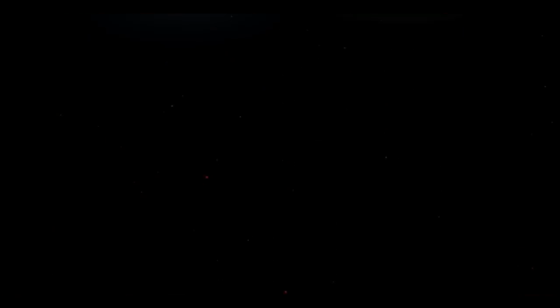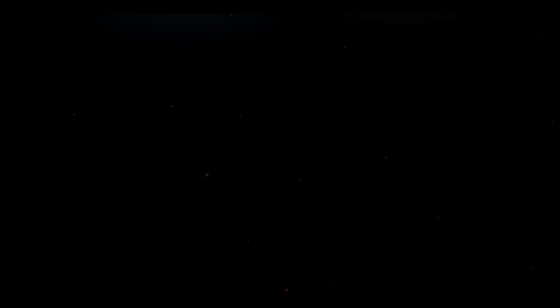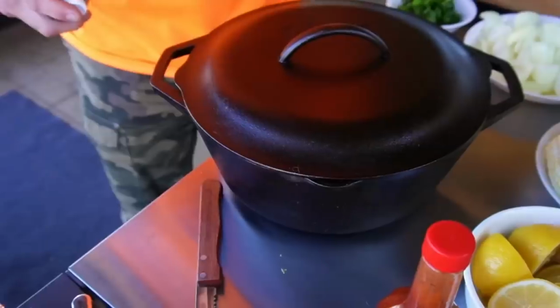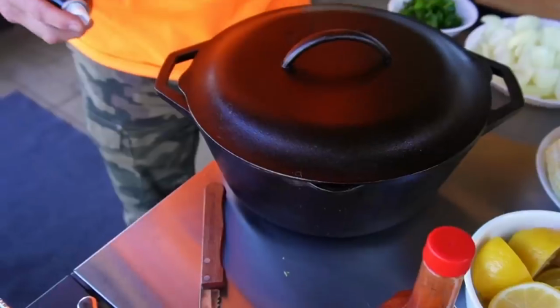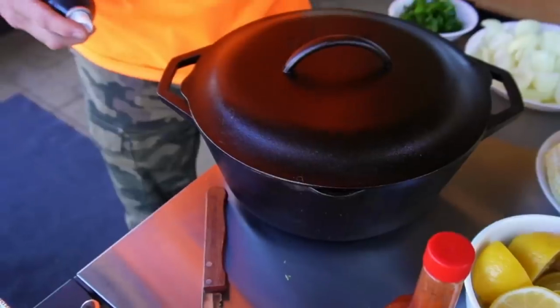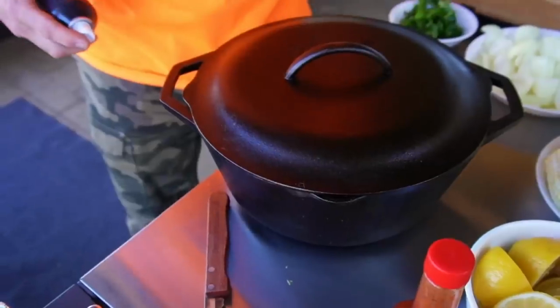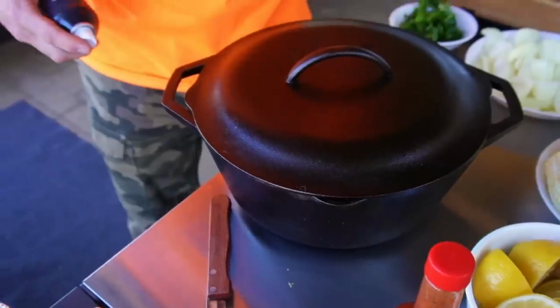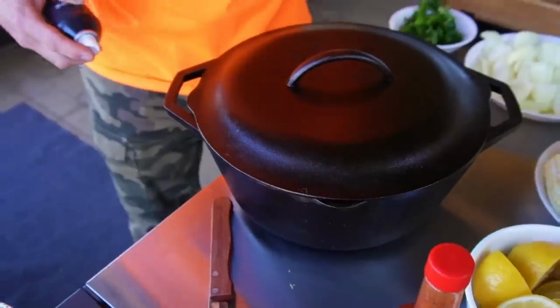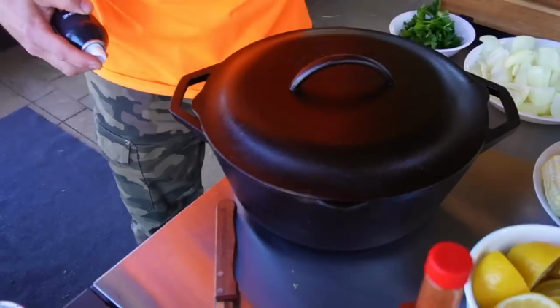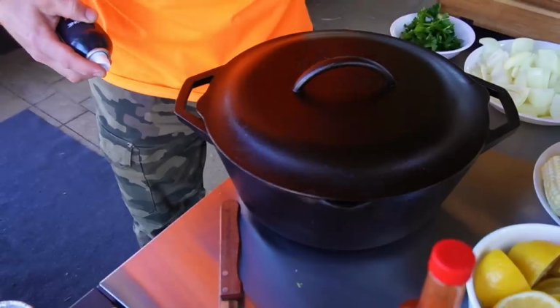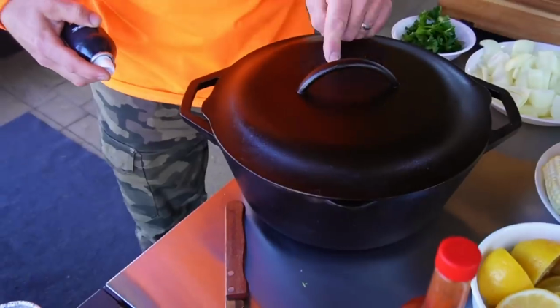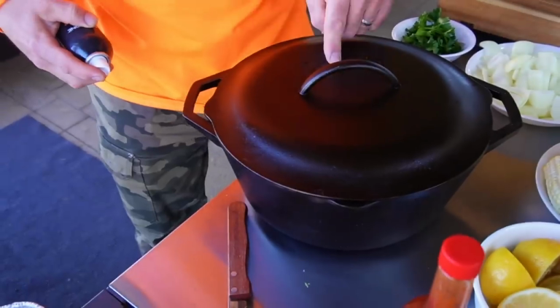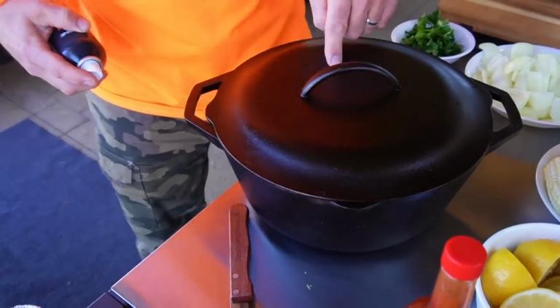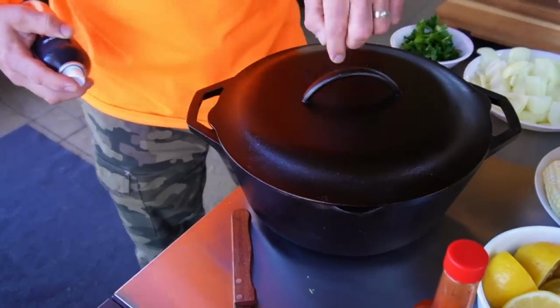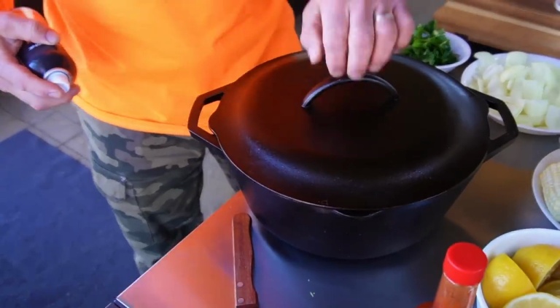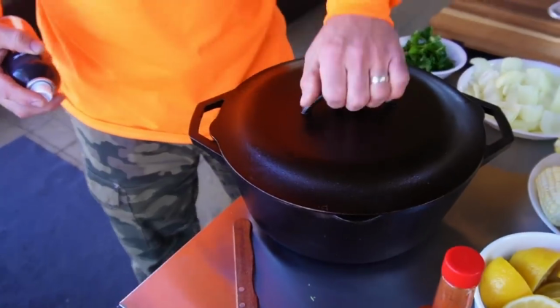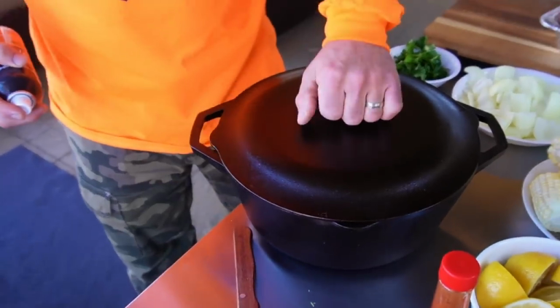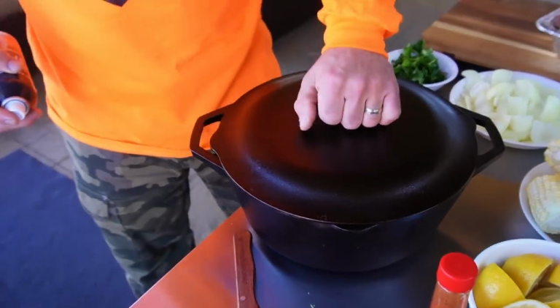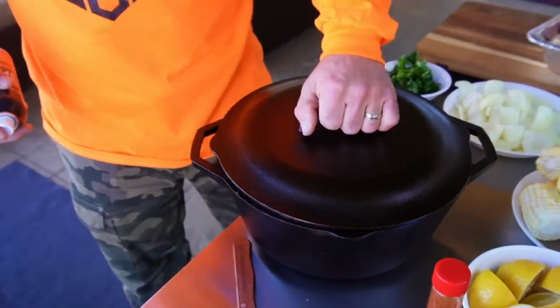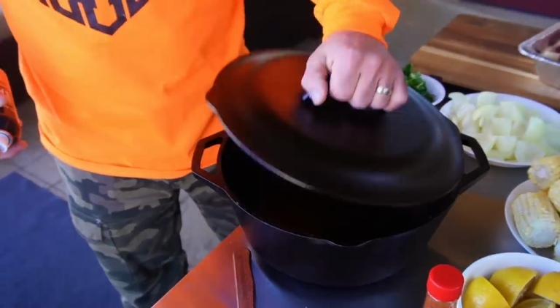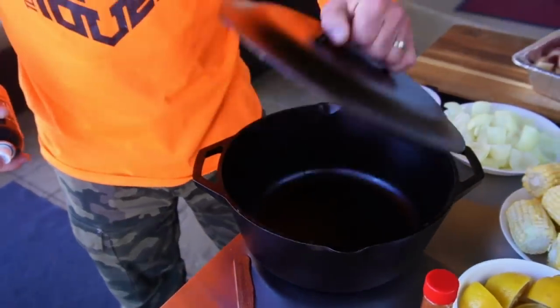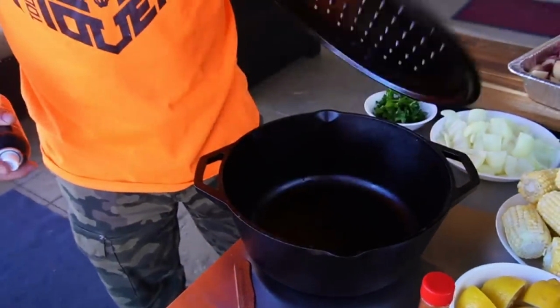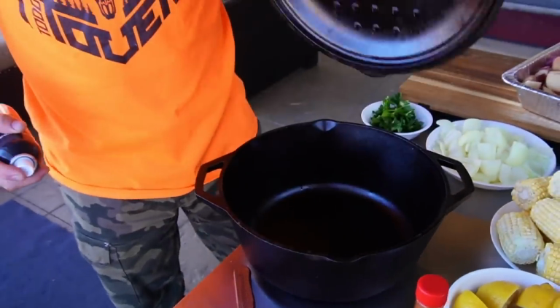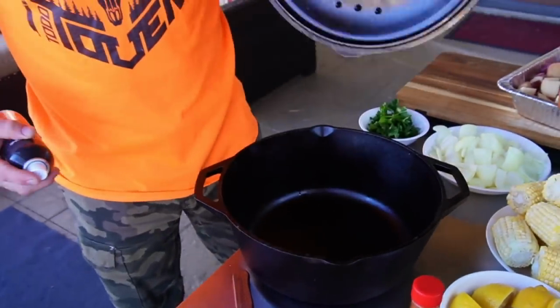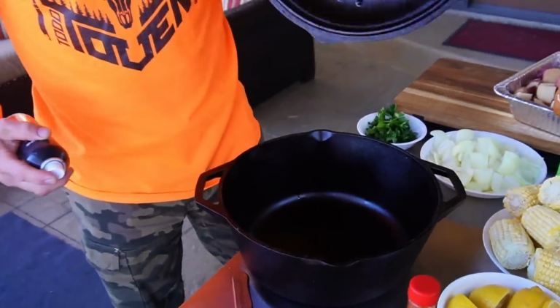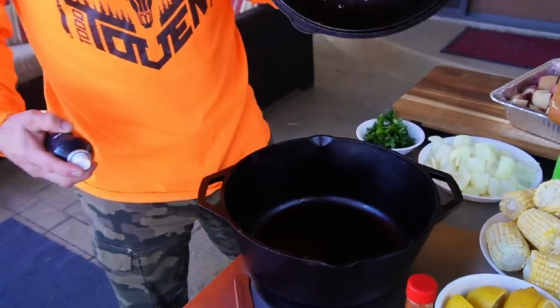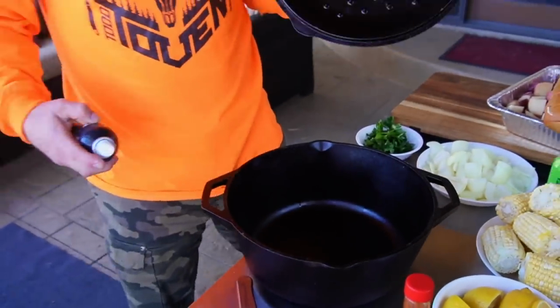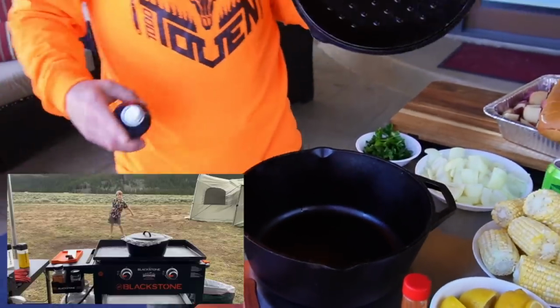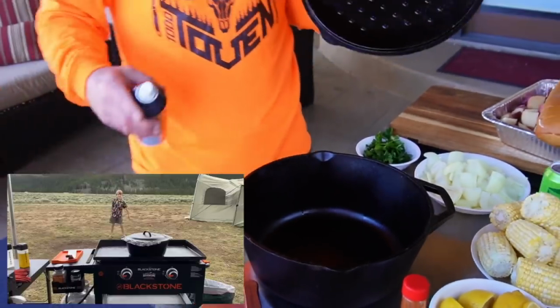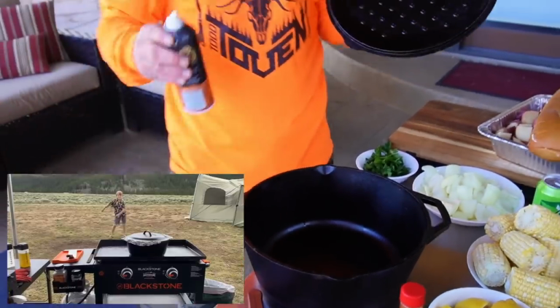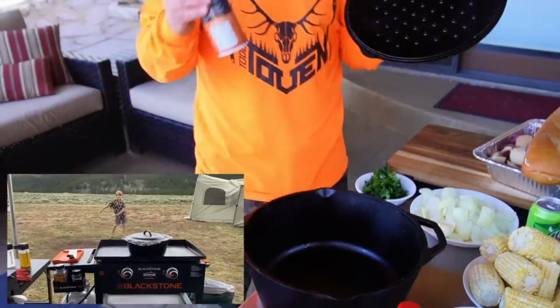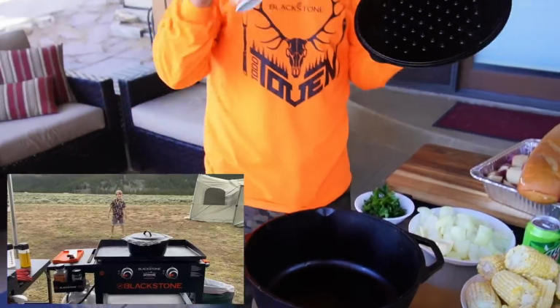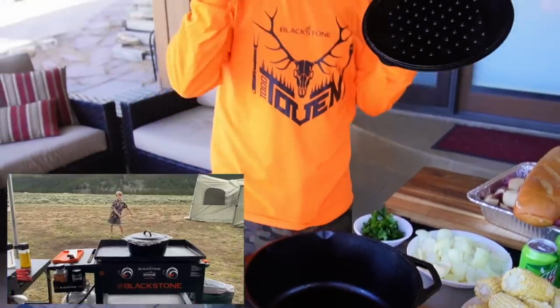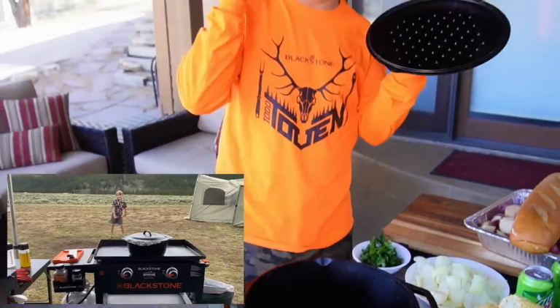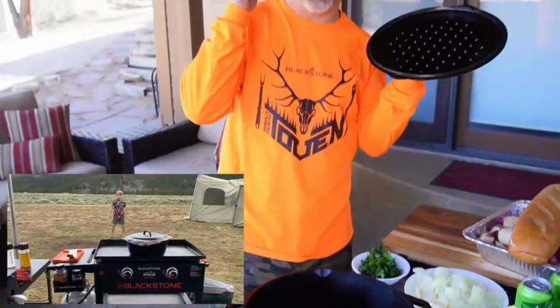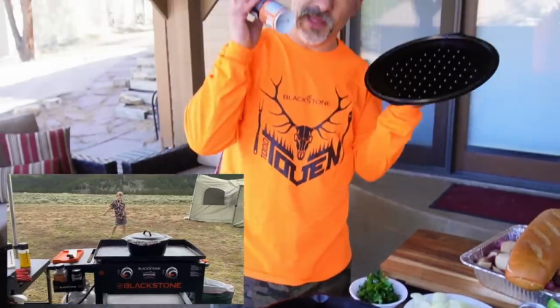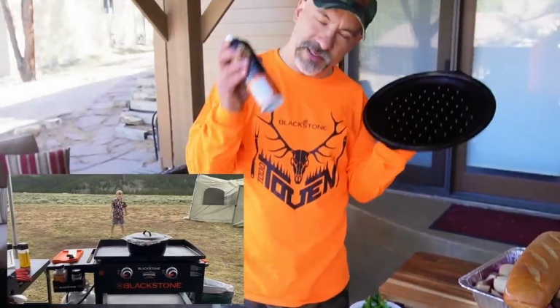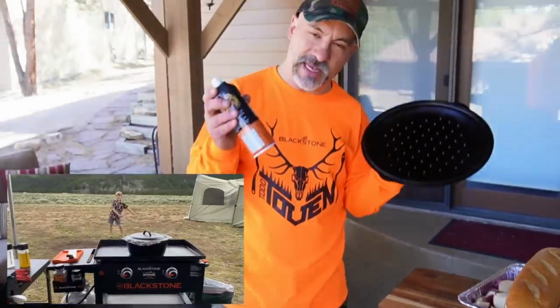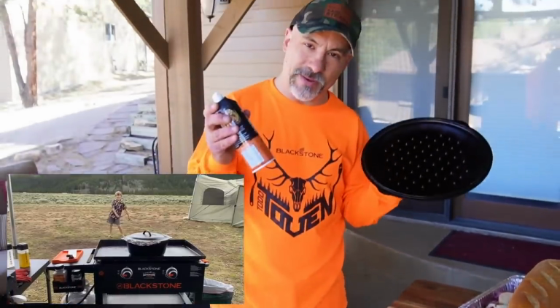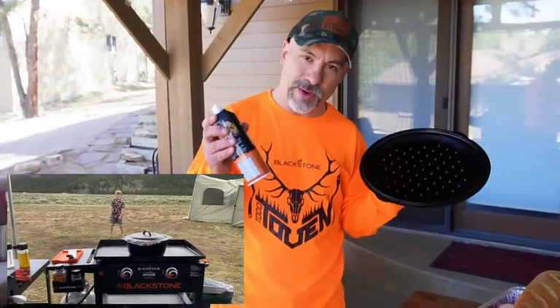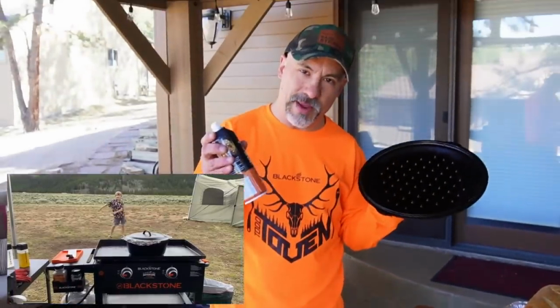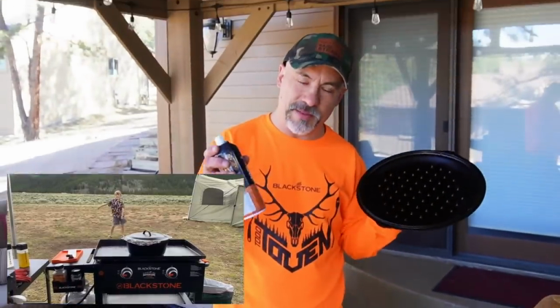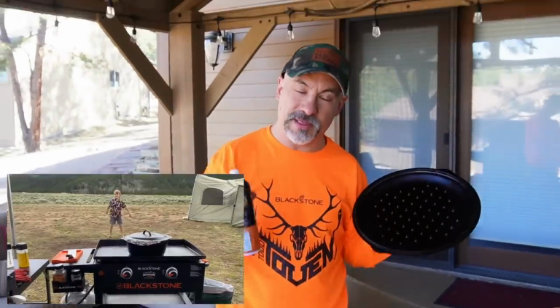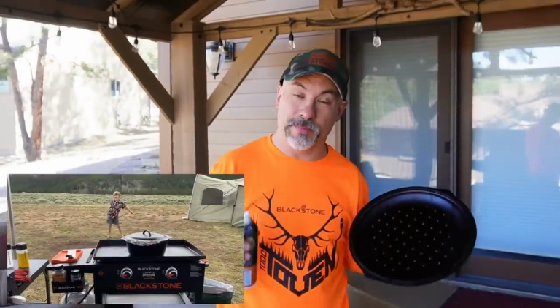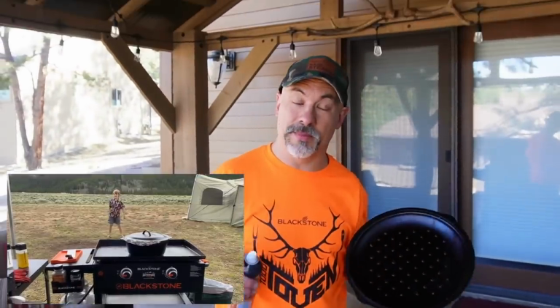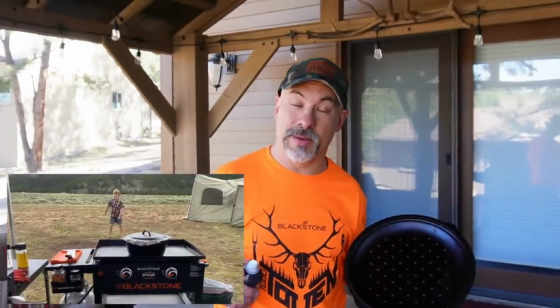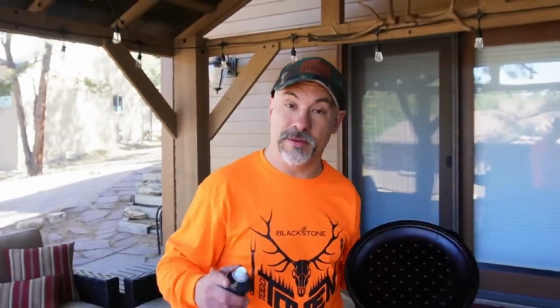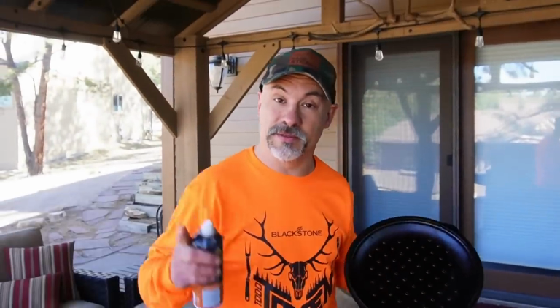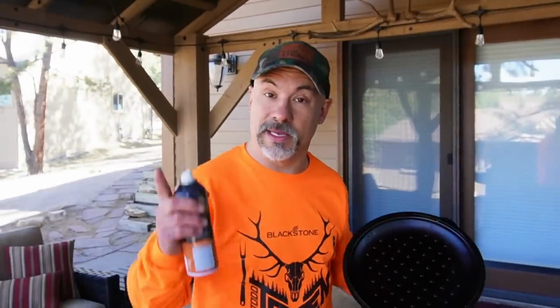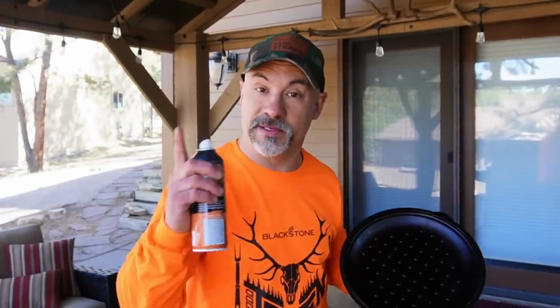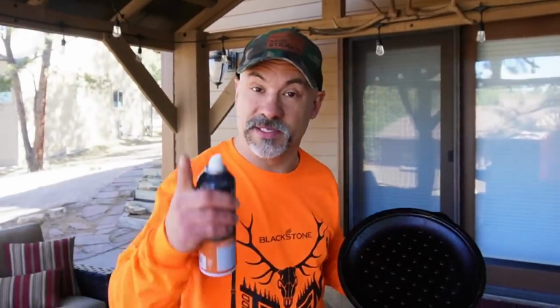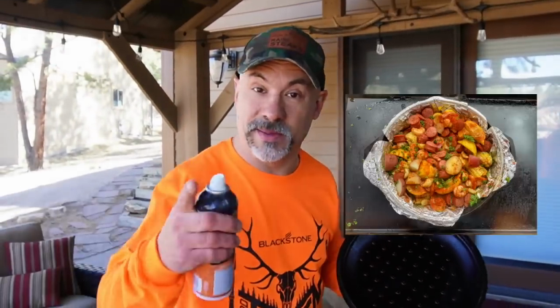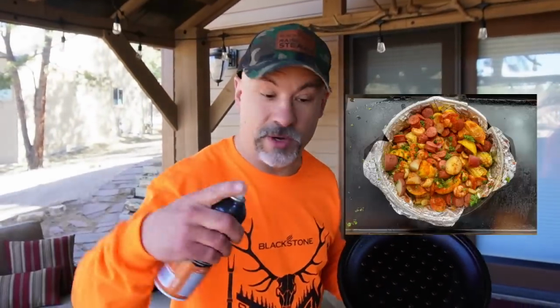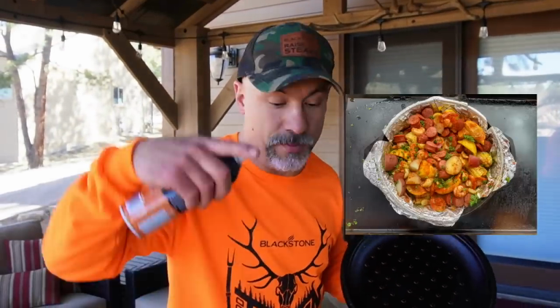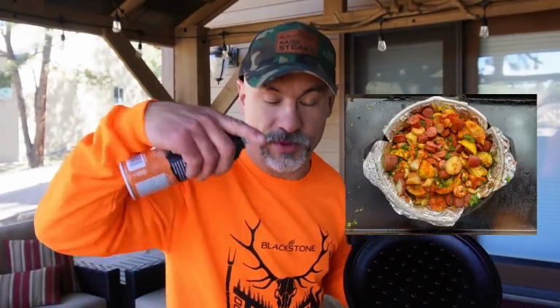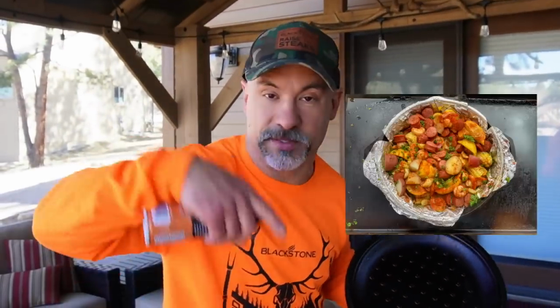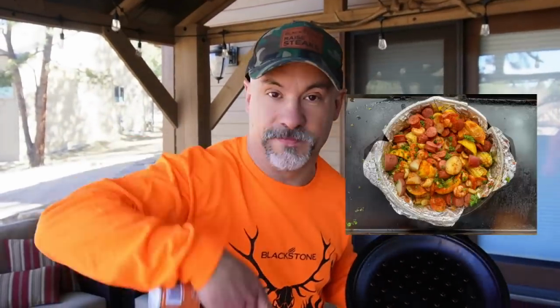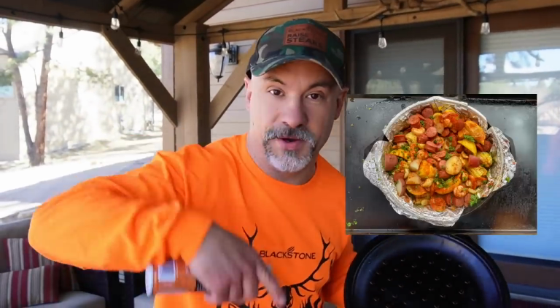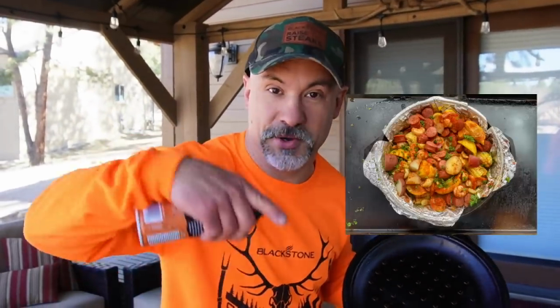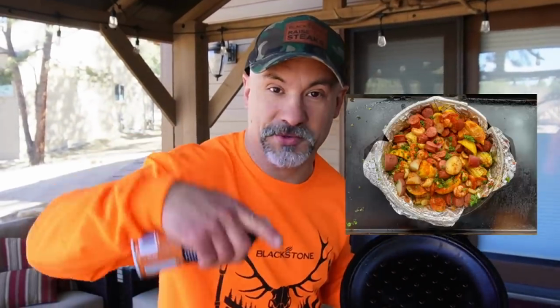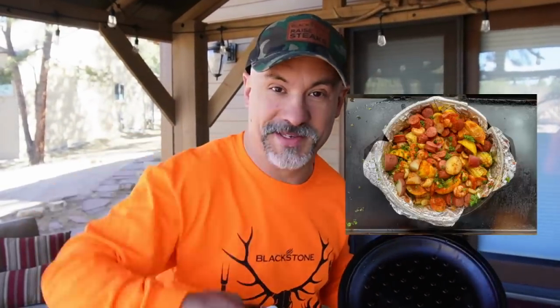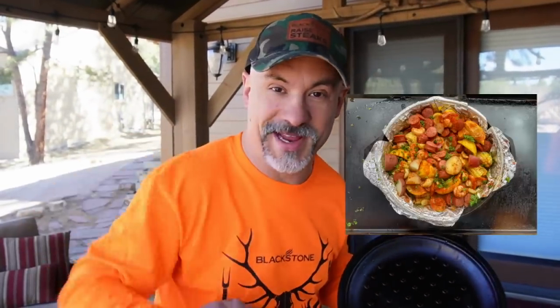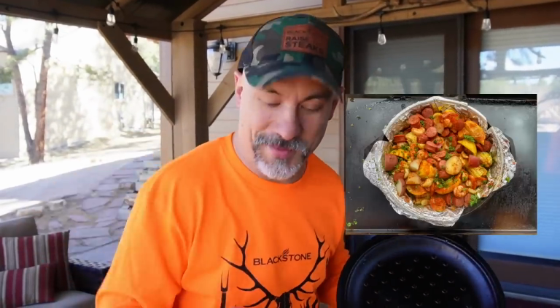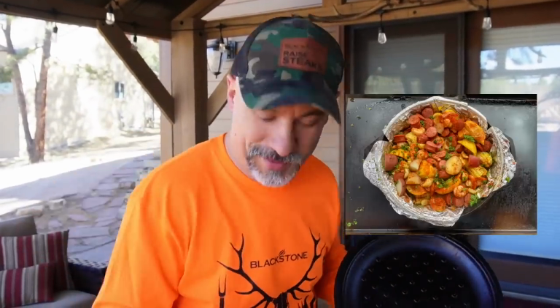I'm going to use the same Lodge Dutch oven that I used last time we made this up in the mountains last summer. I'll put some photos down below.